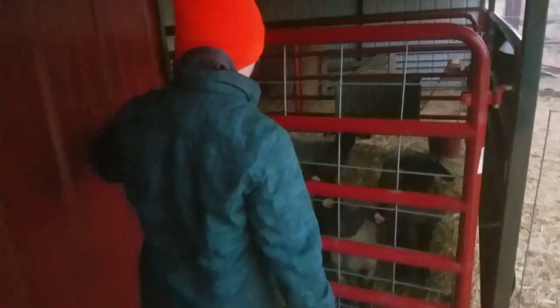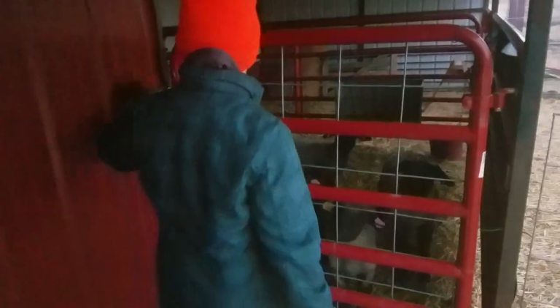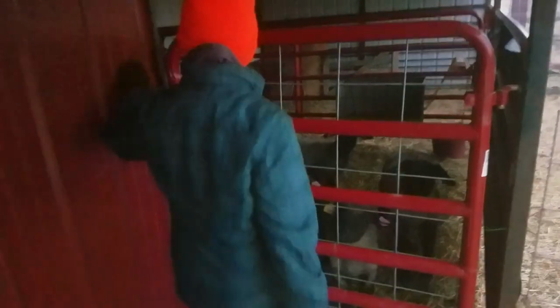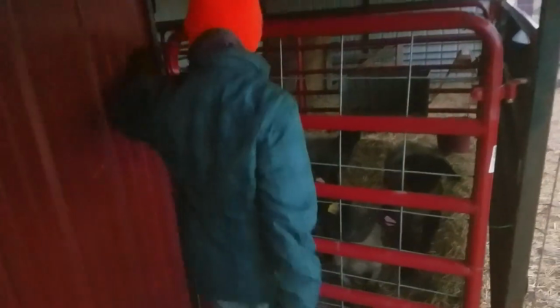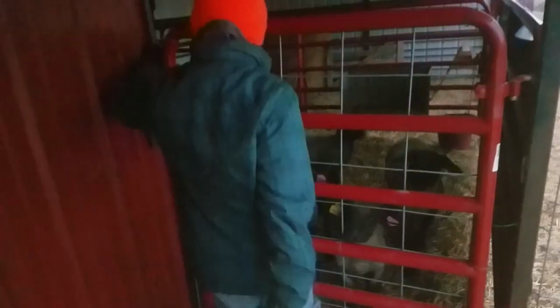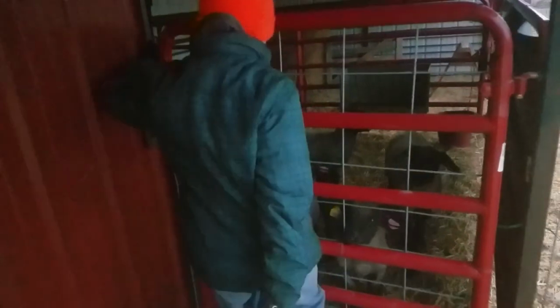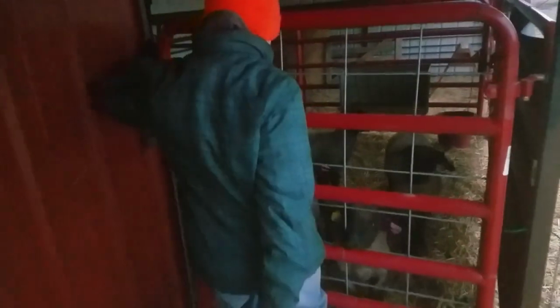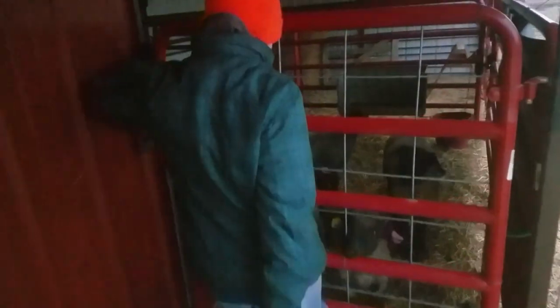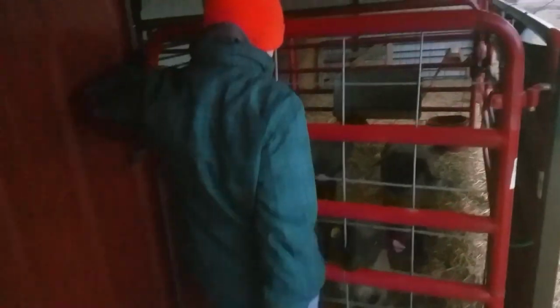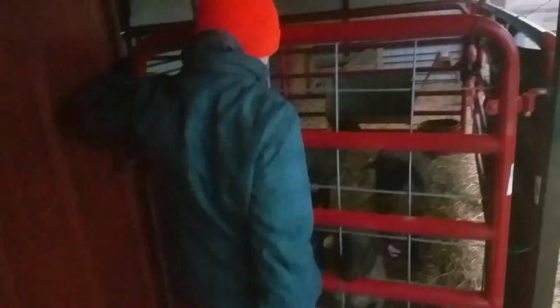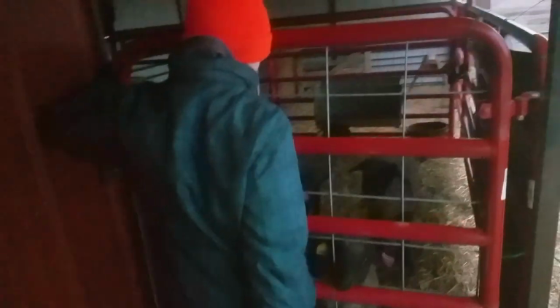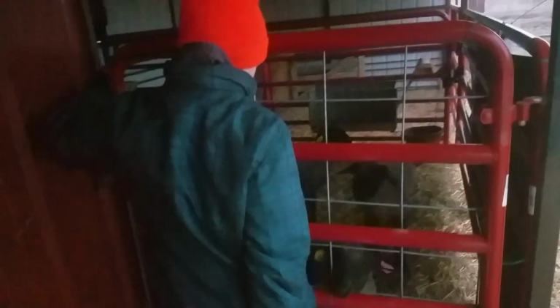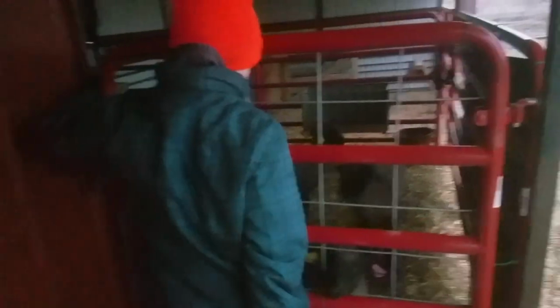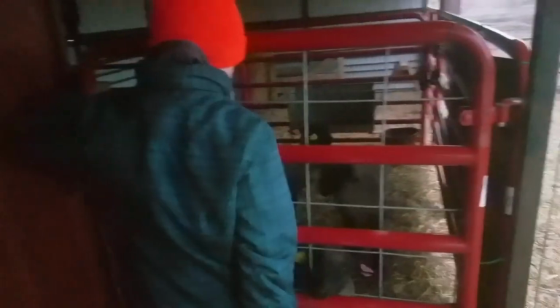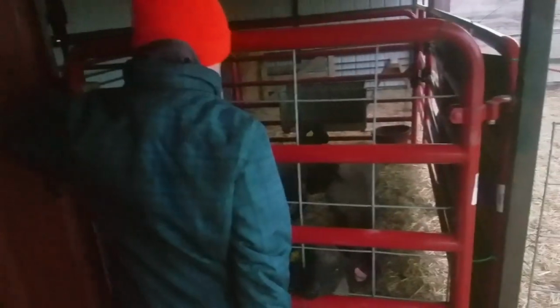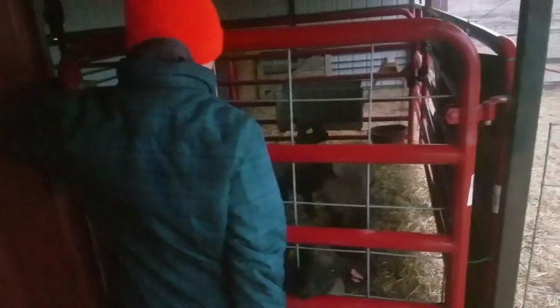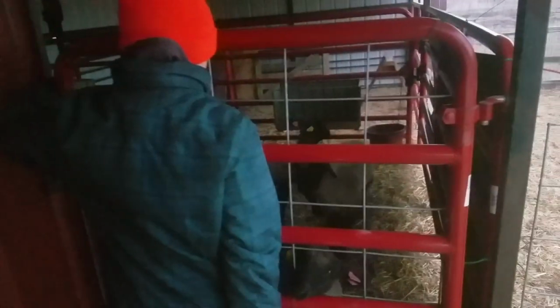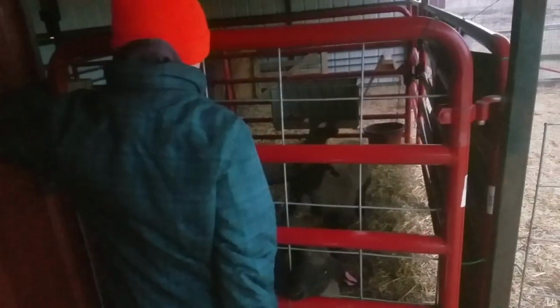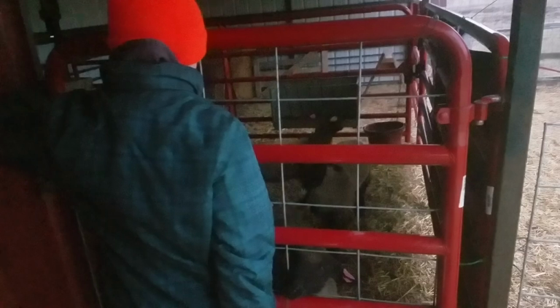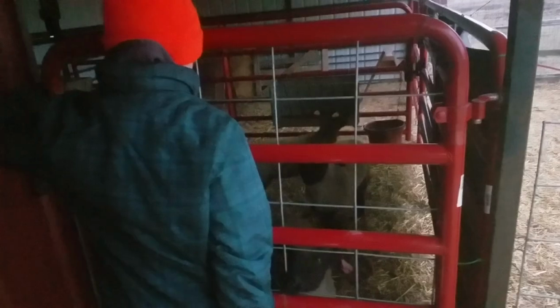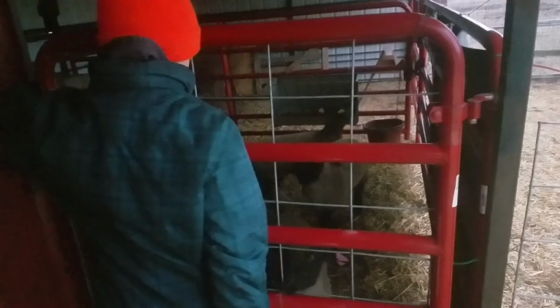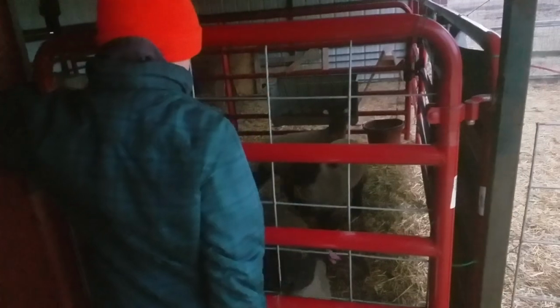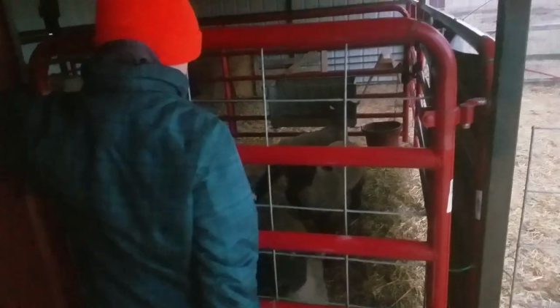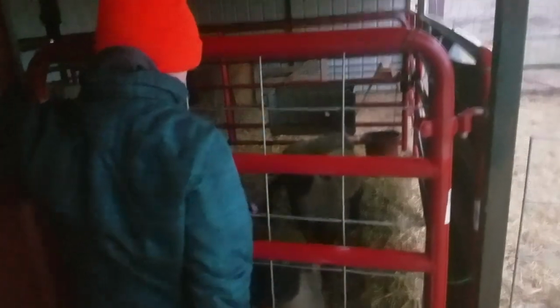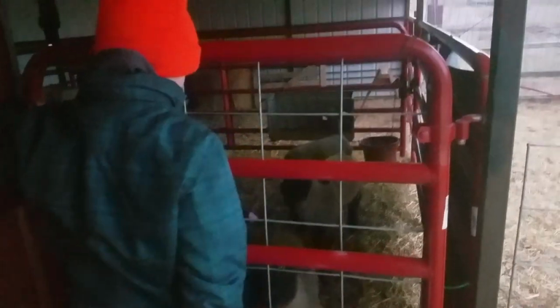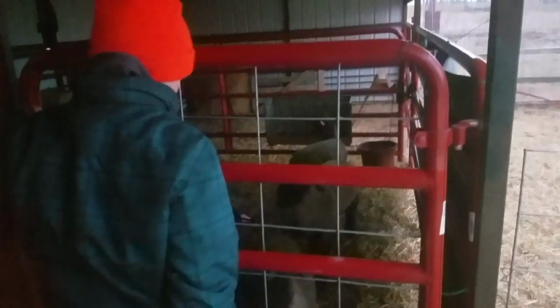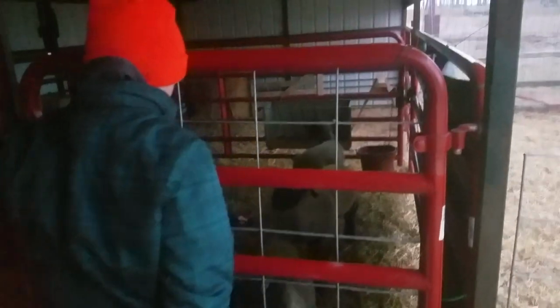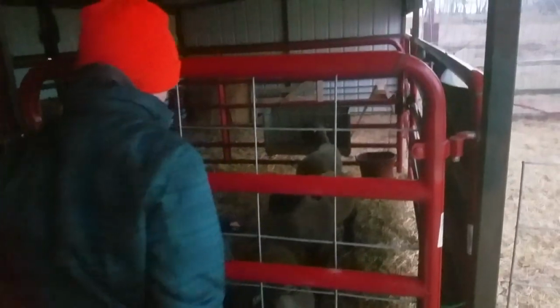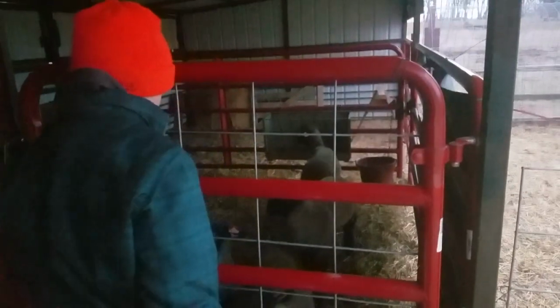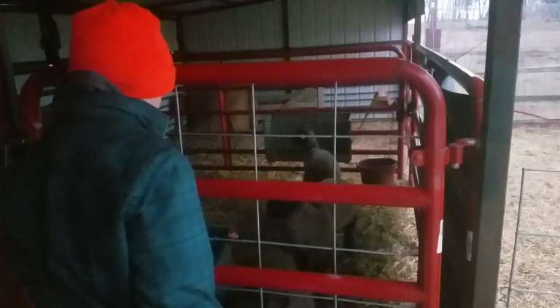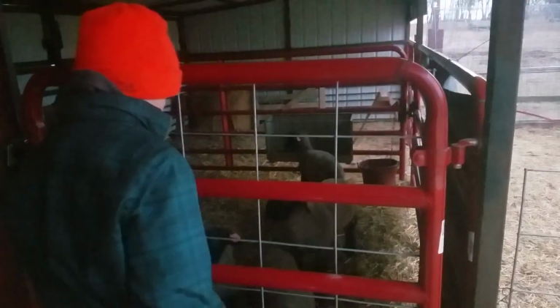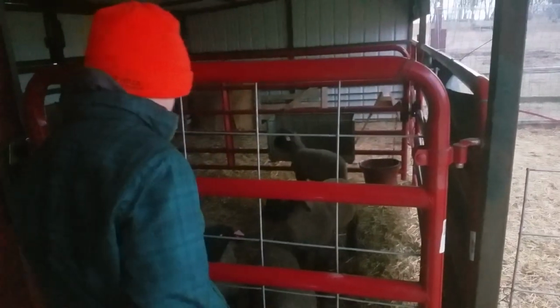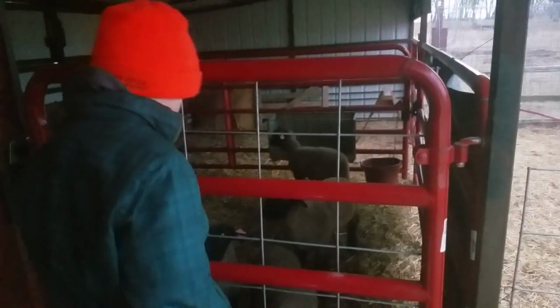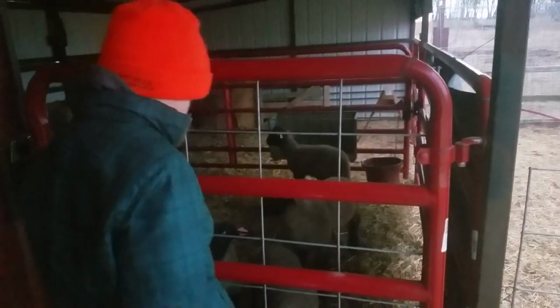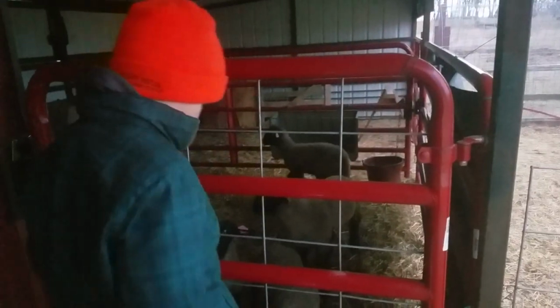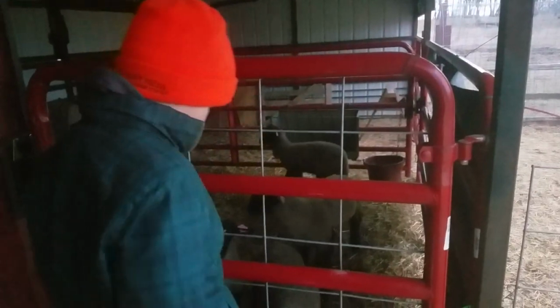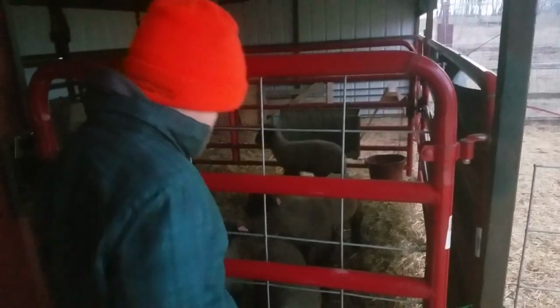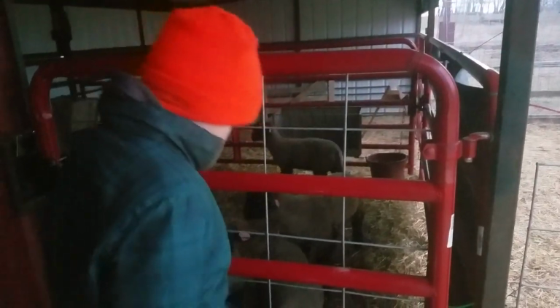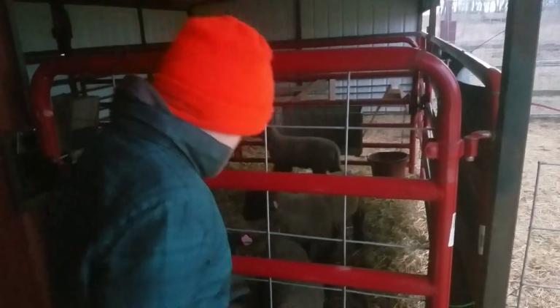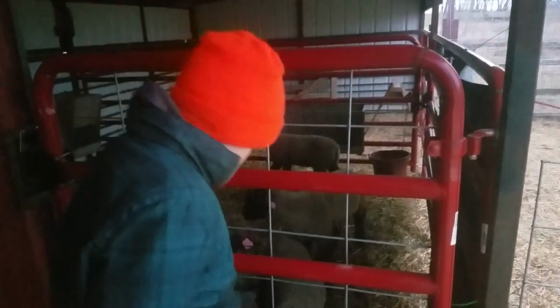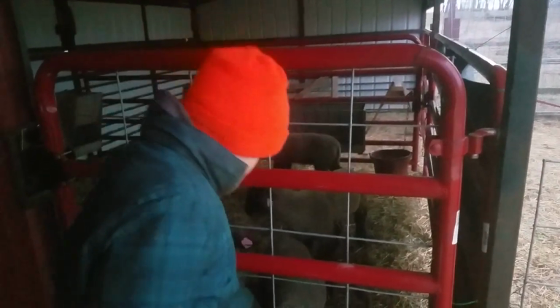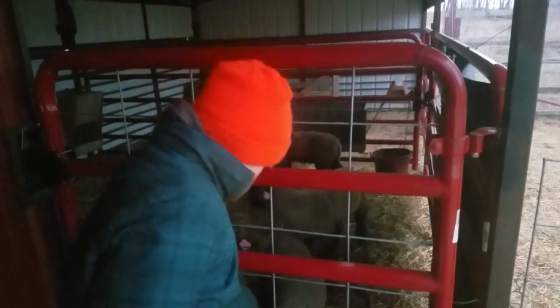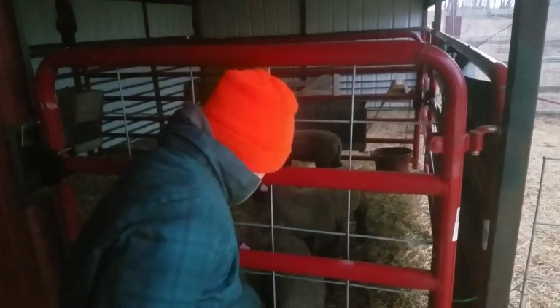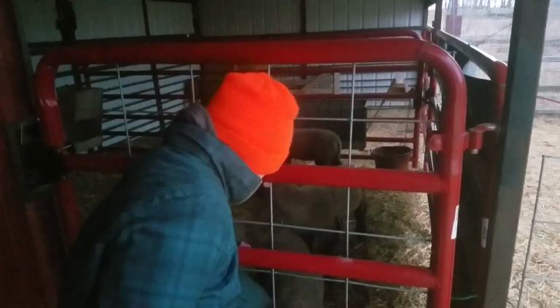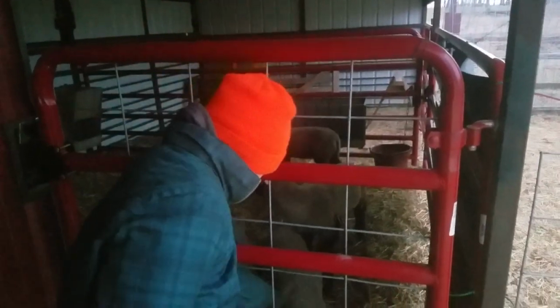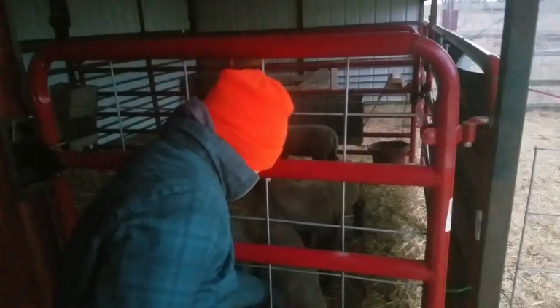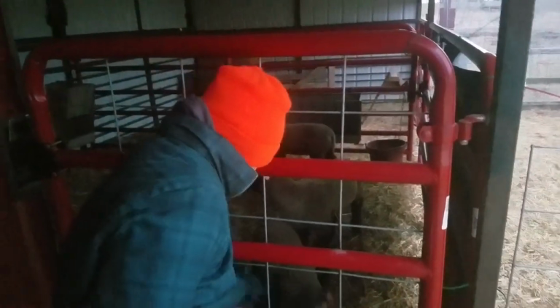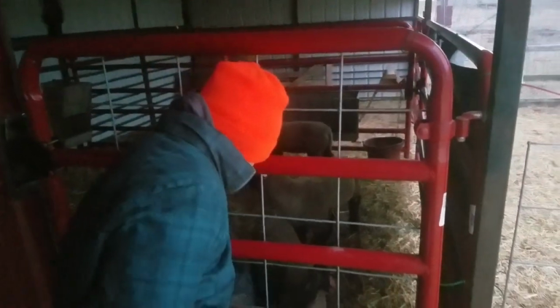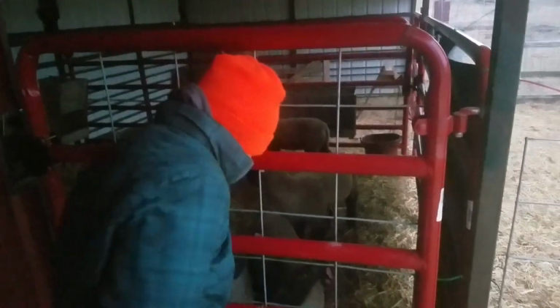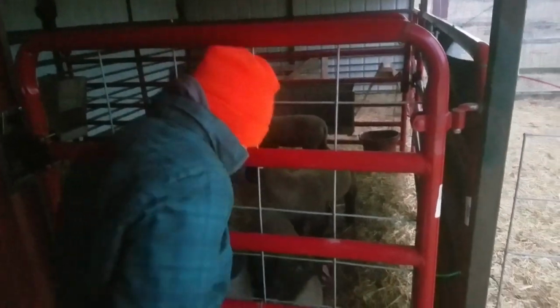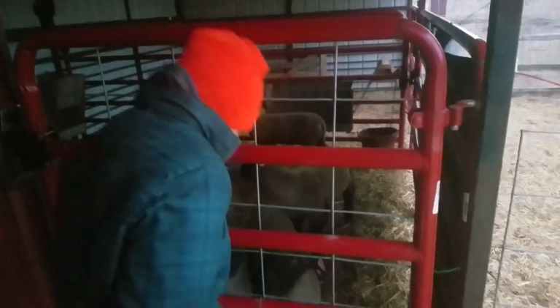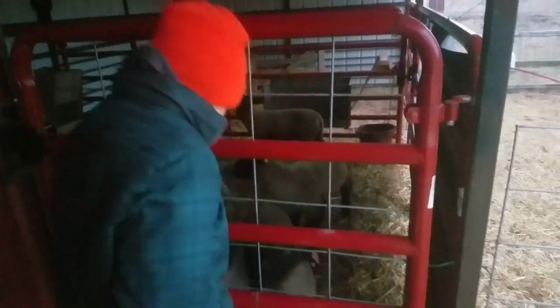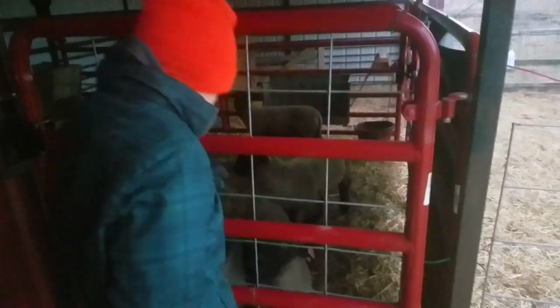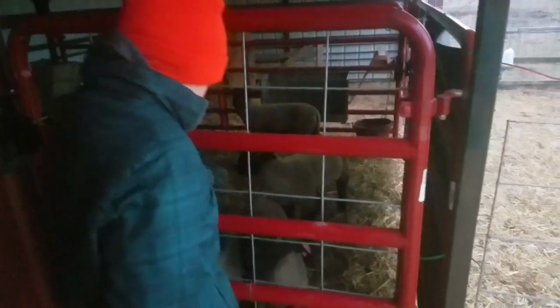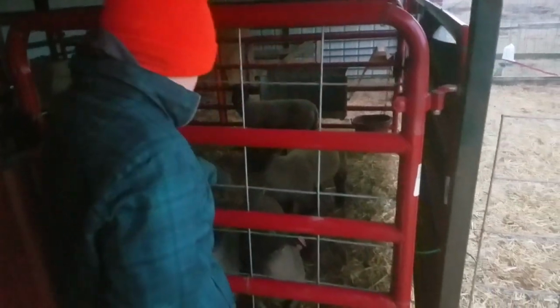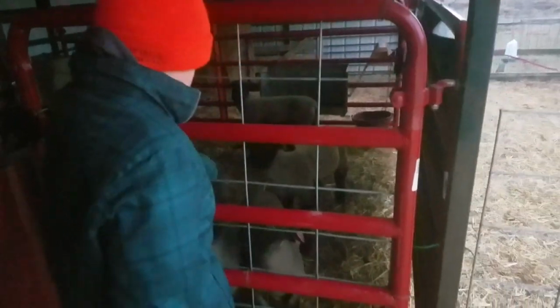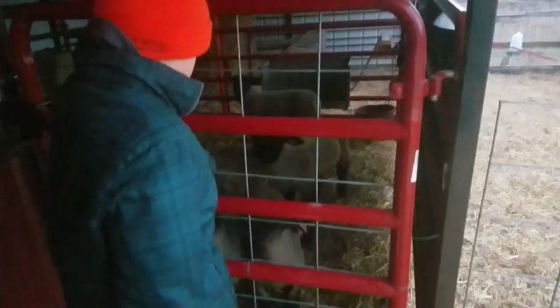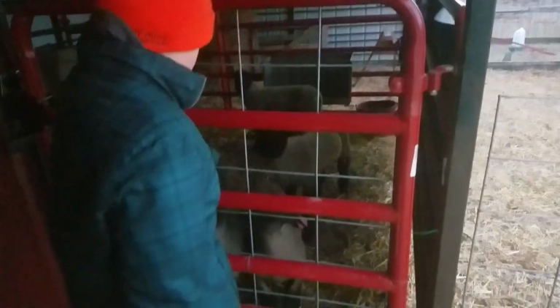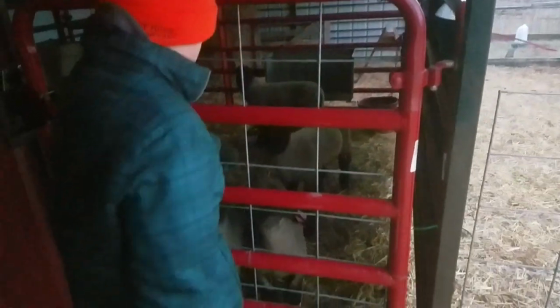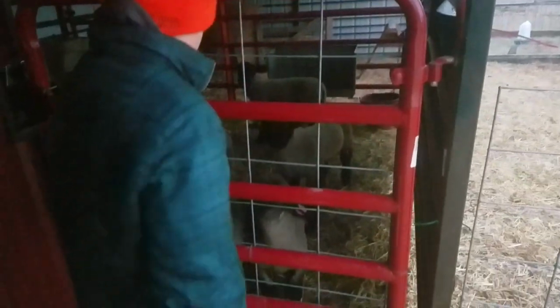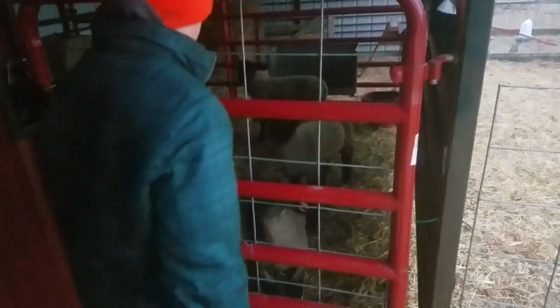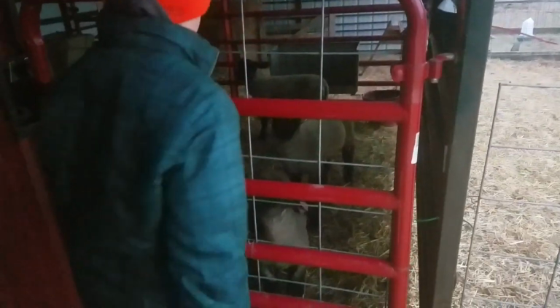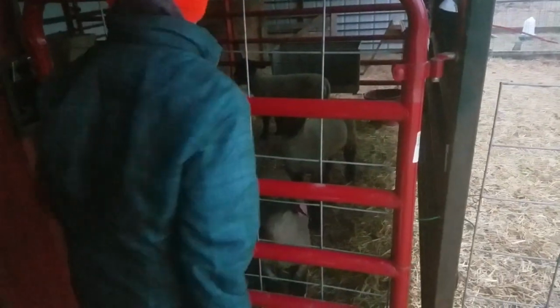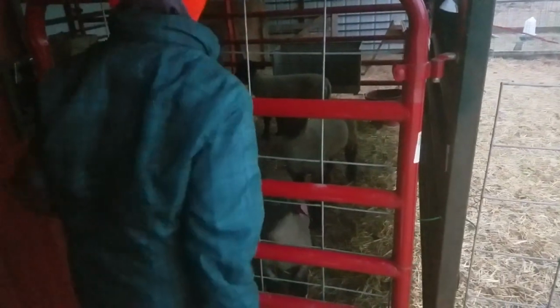So these lambs don't get a bottle? These two were bottle lambs, but now they eat feed.